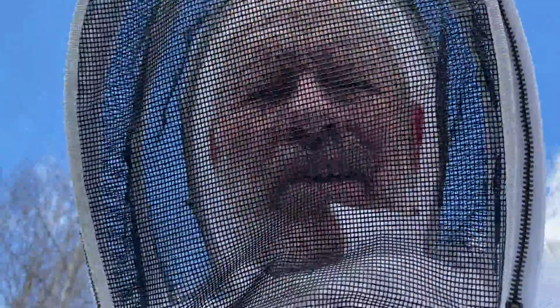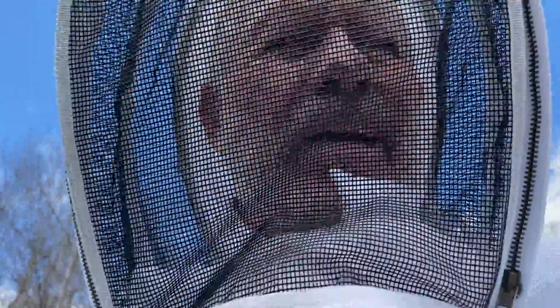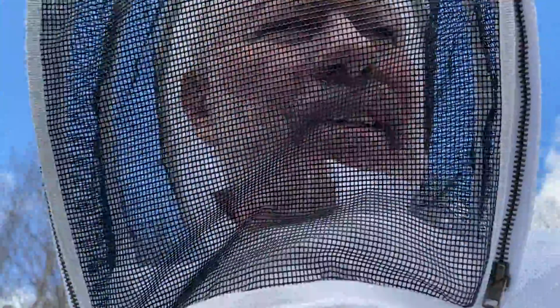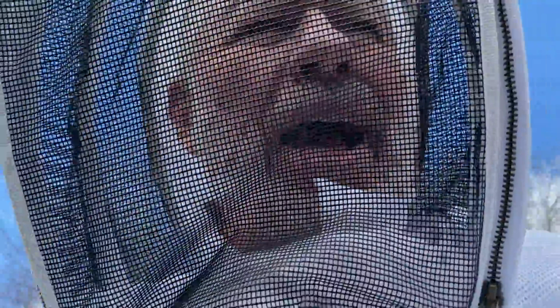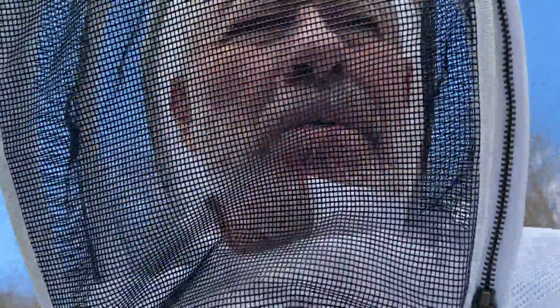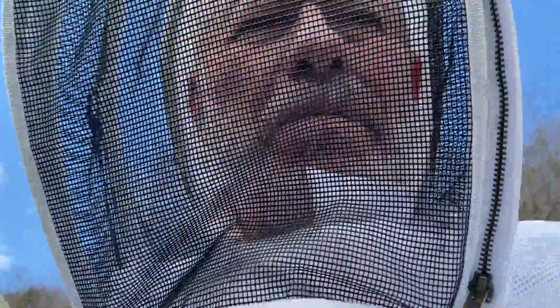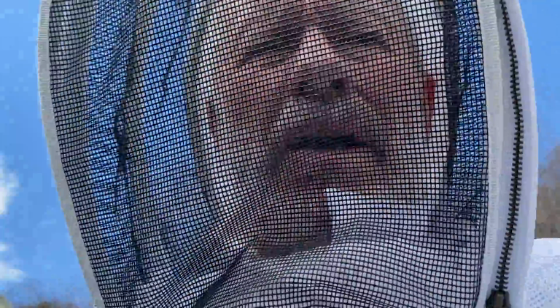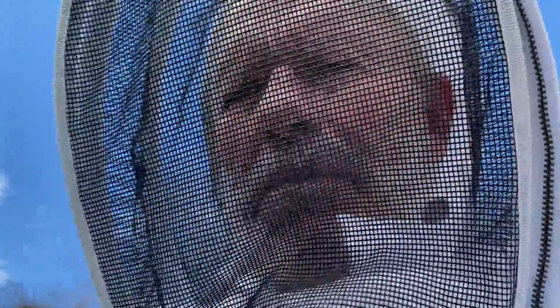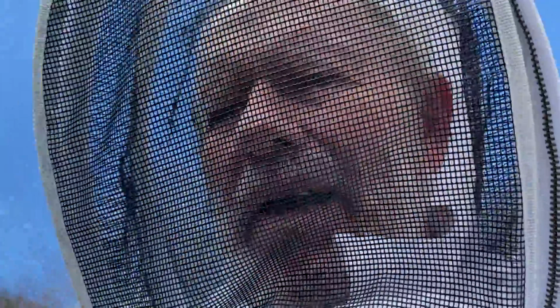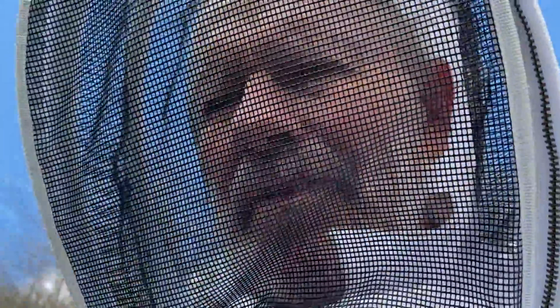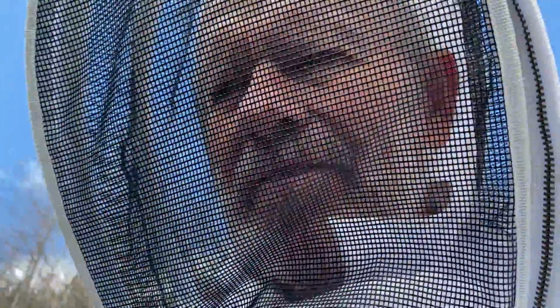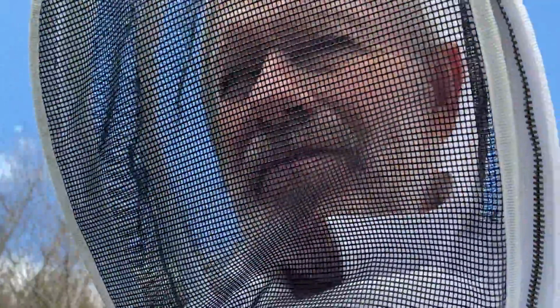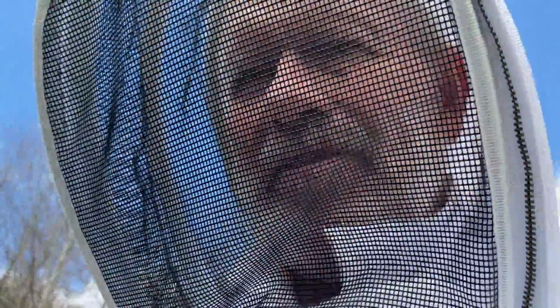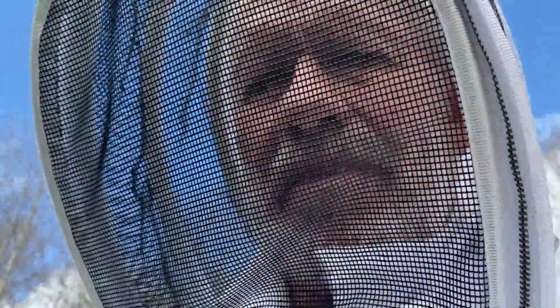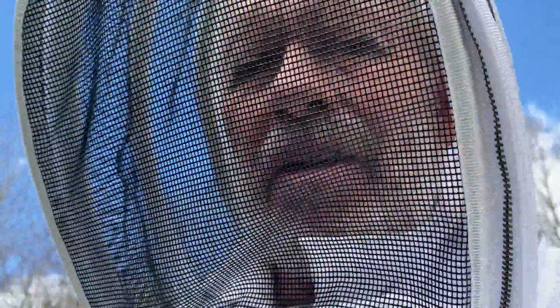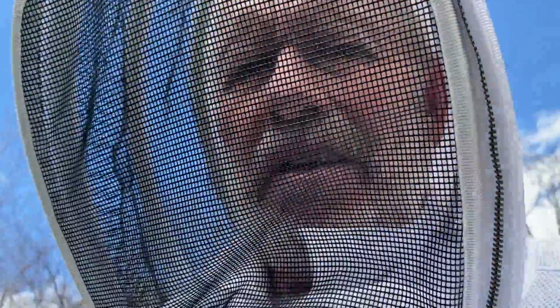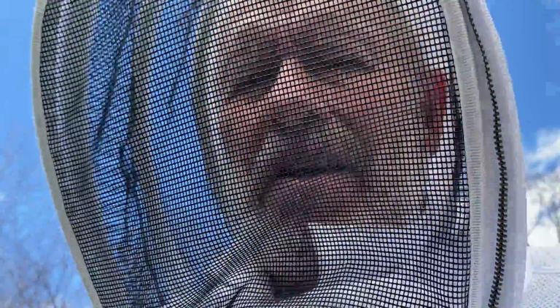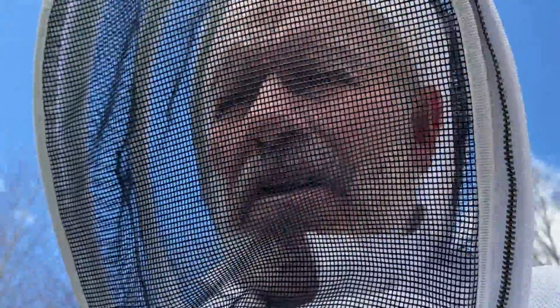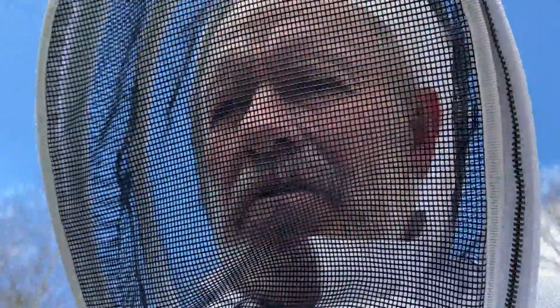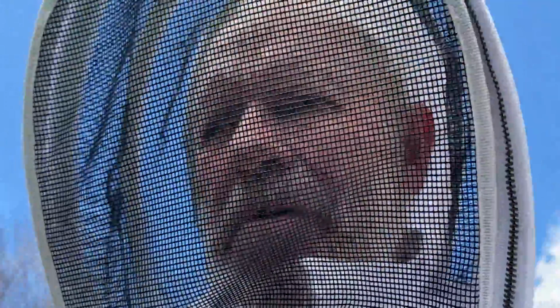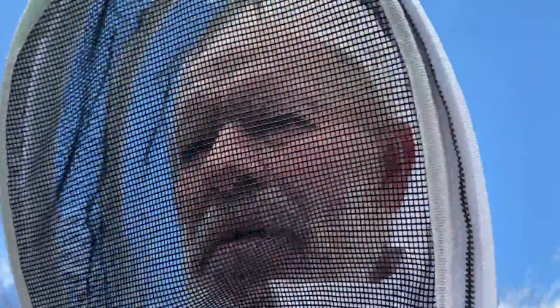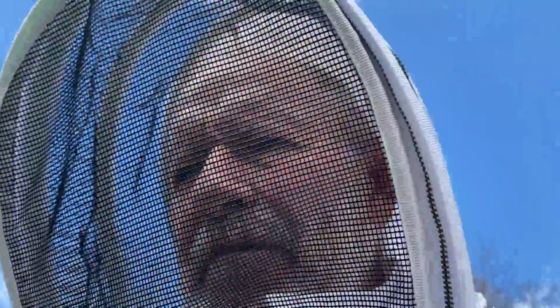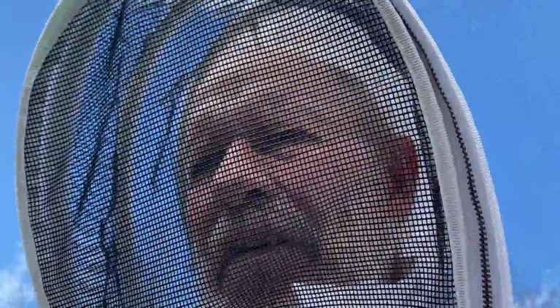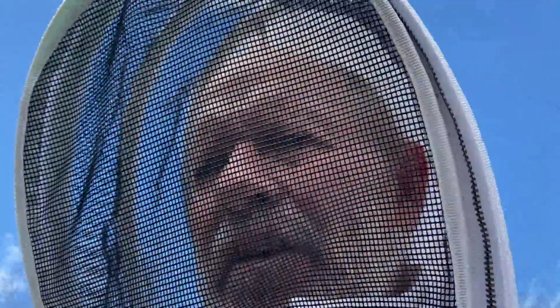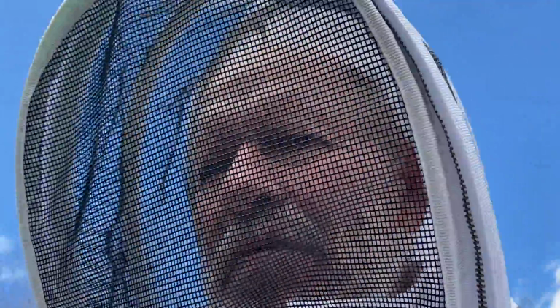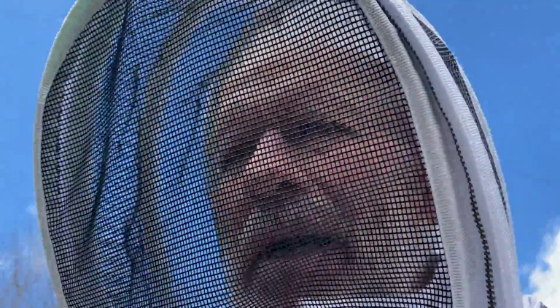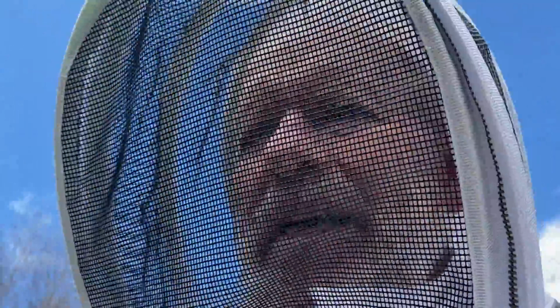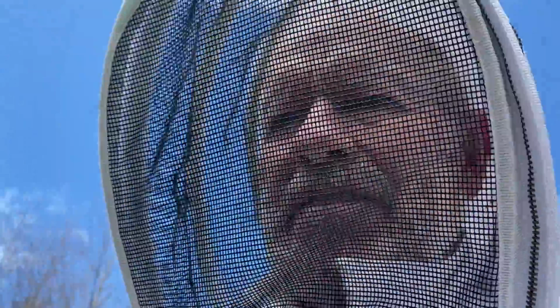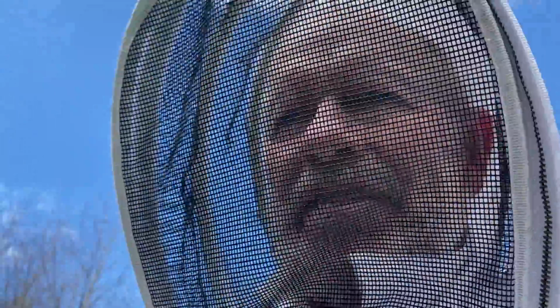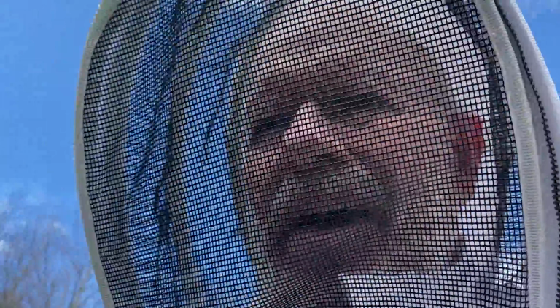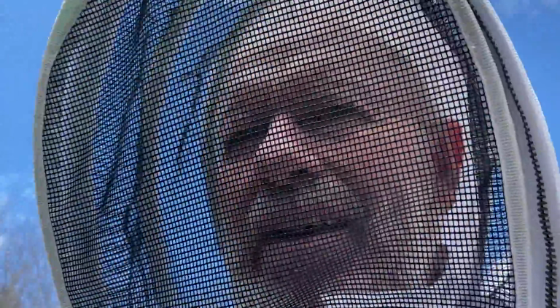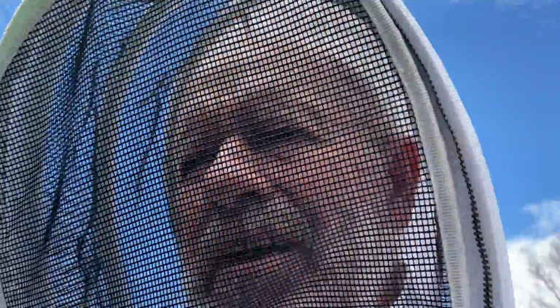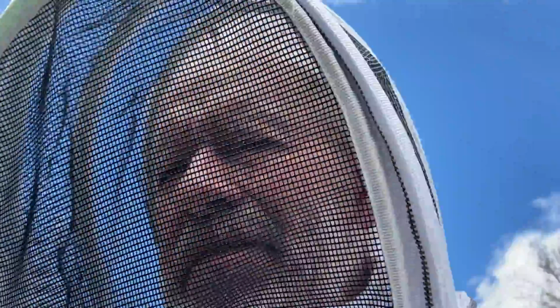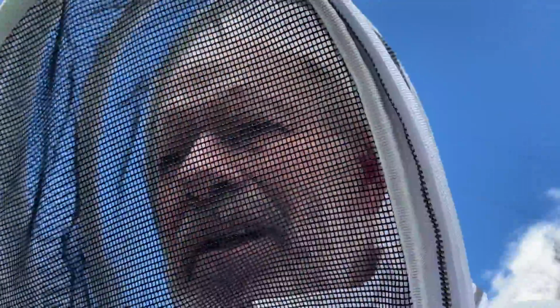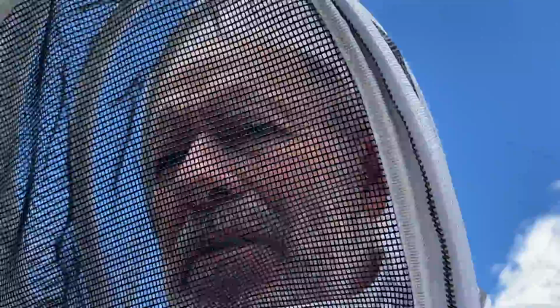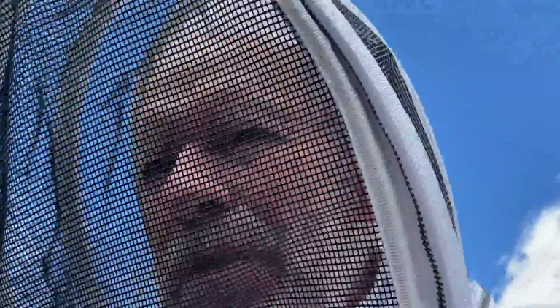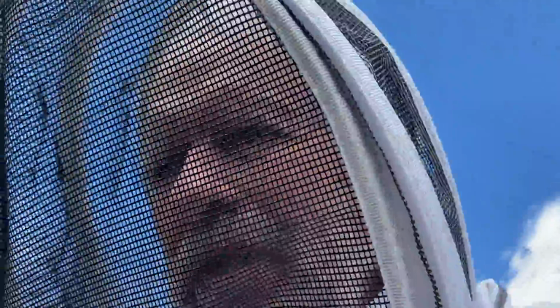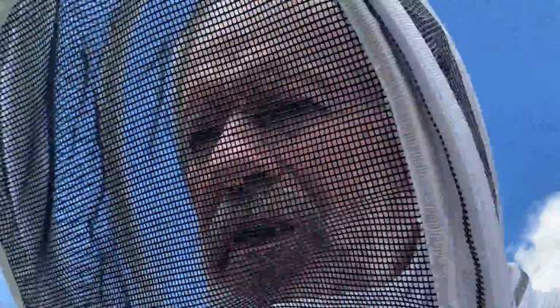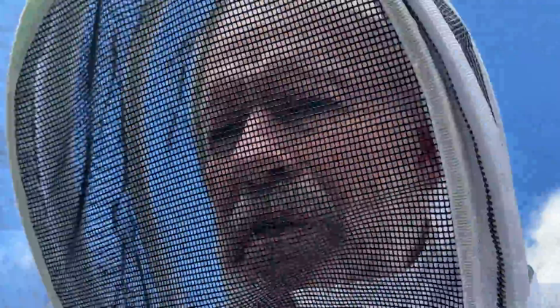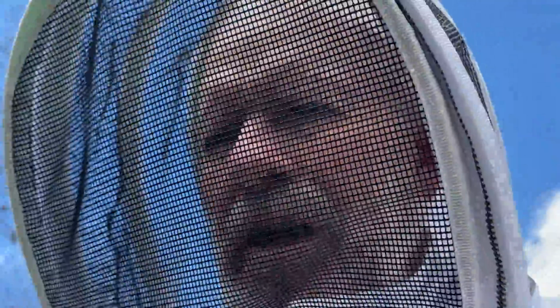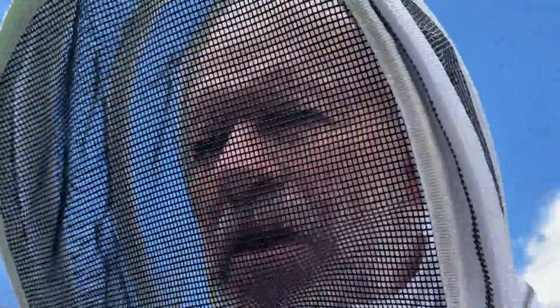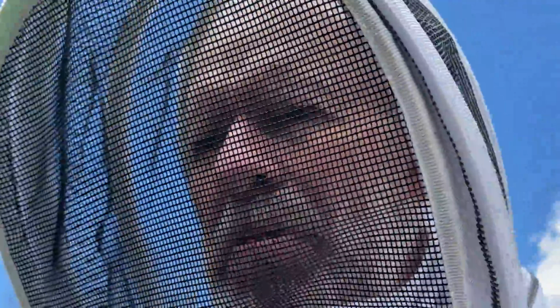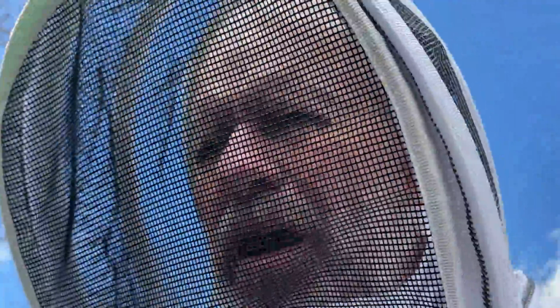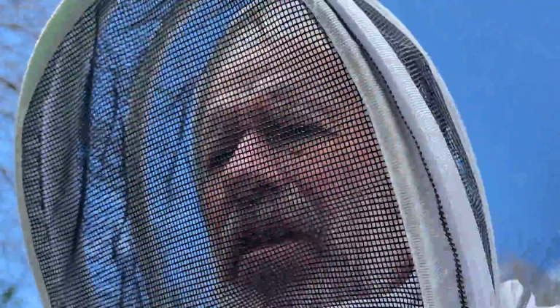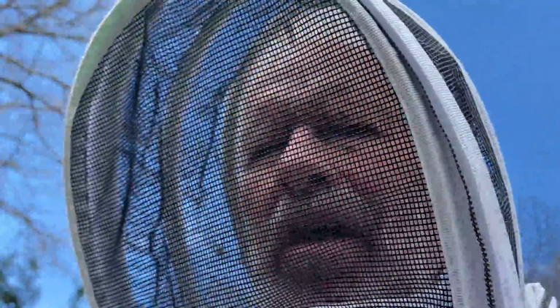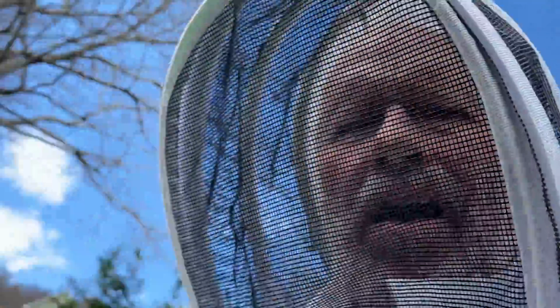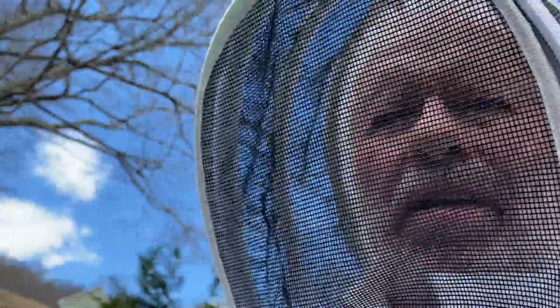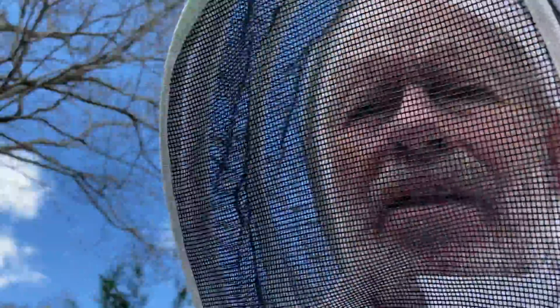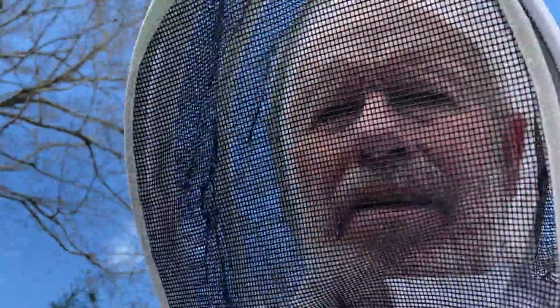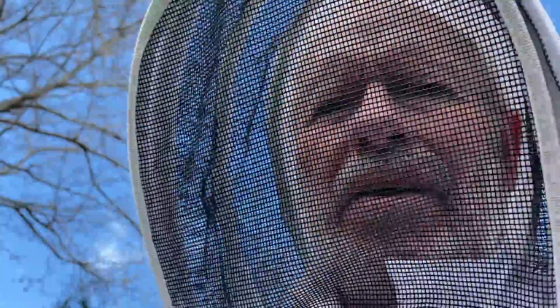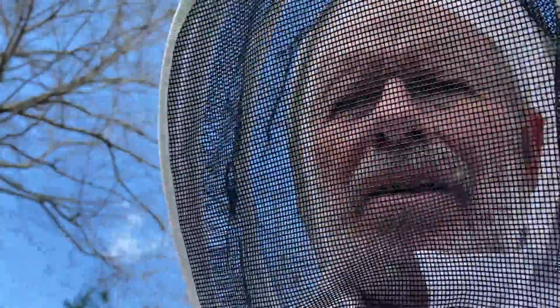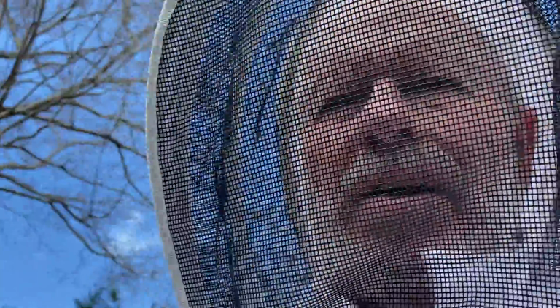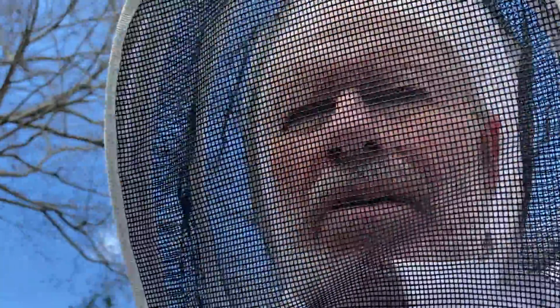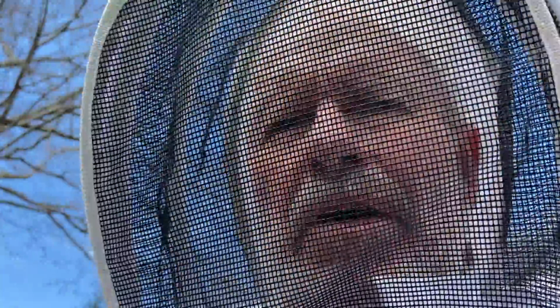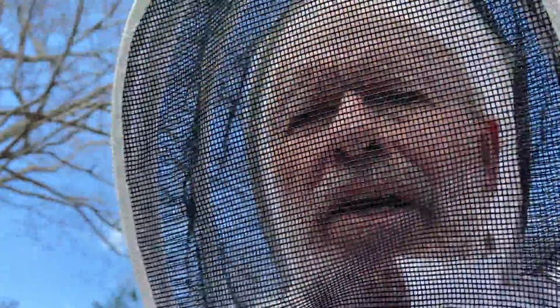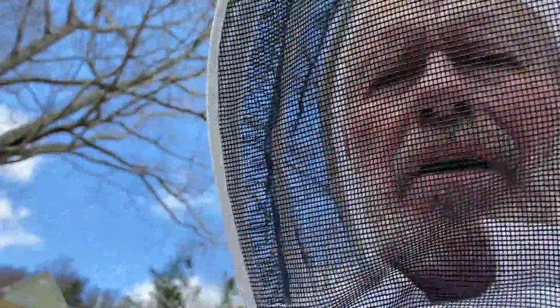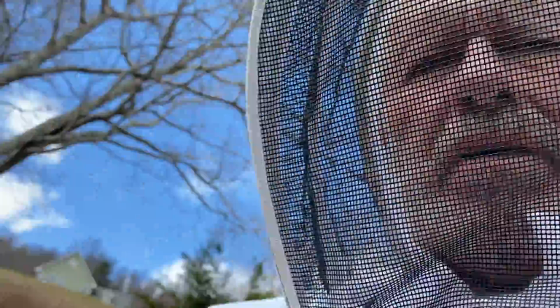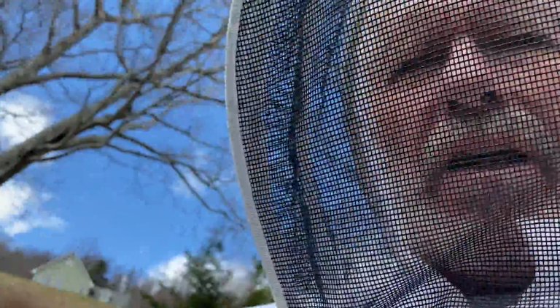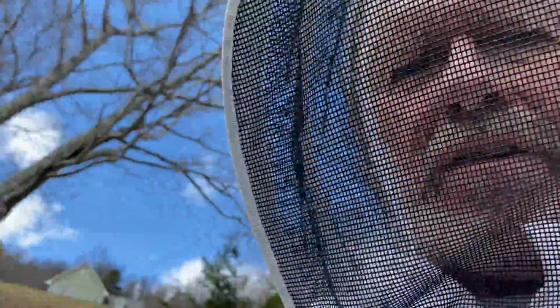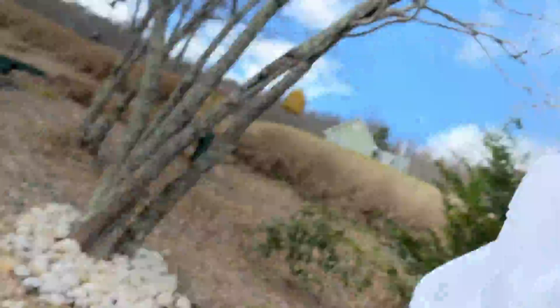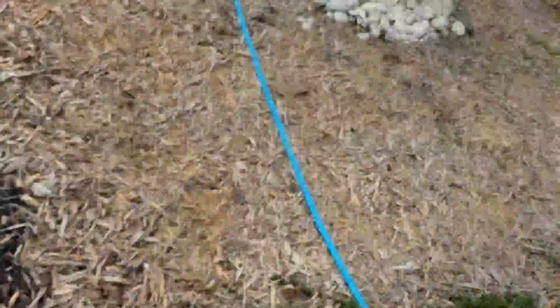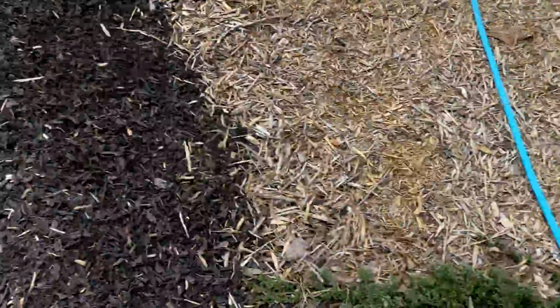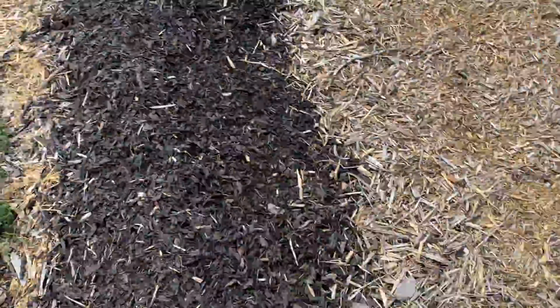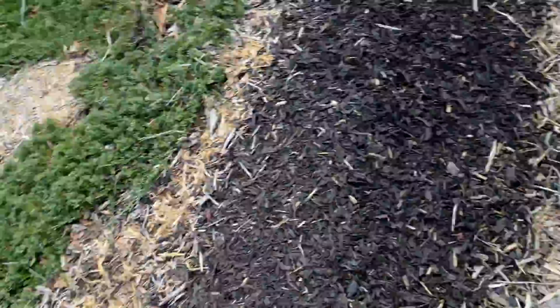We're up here feeding the bees today. We're going to put a little bit on them, not a lot, but it'll turn them around.